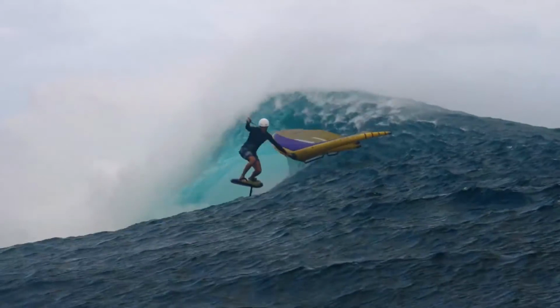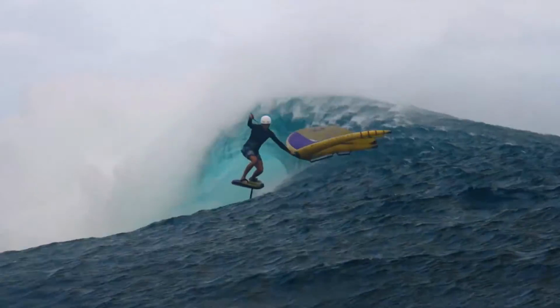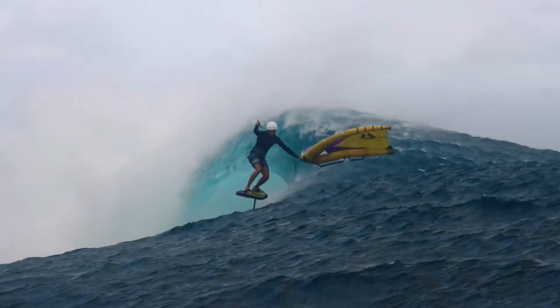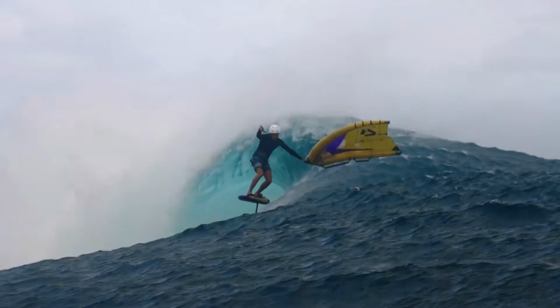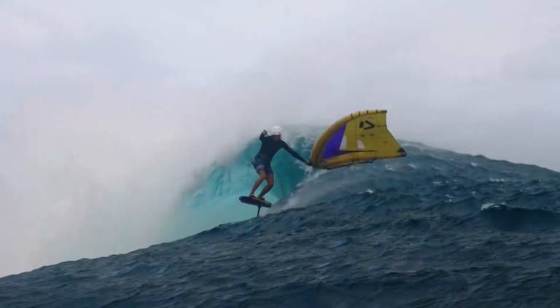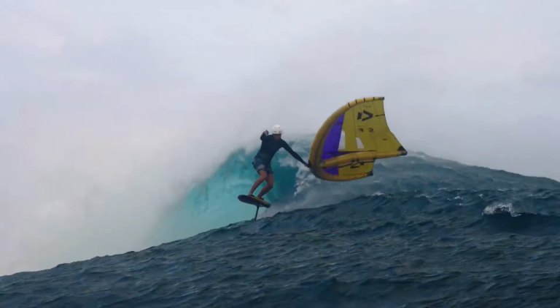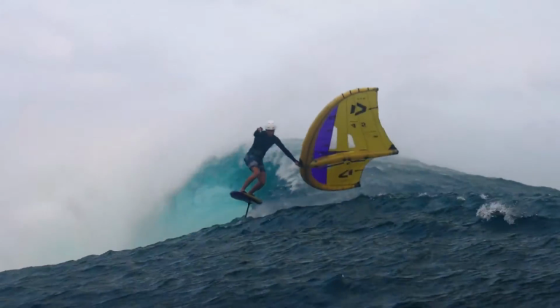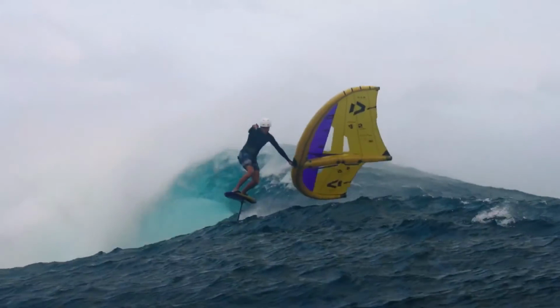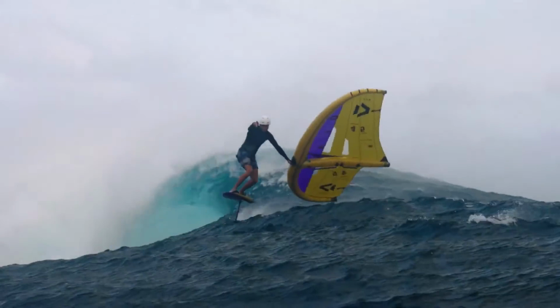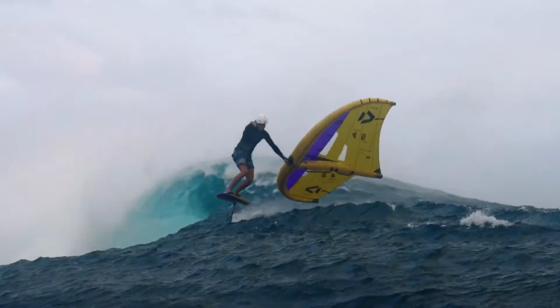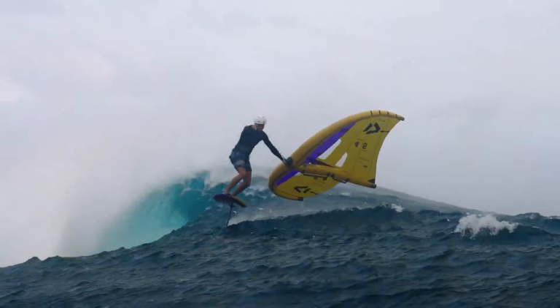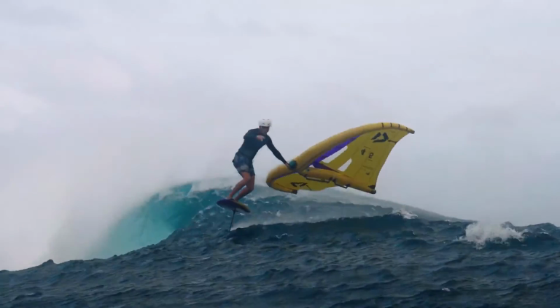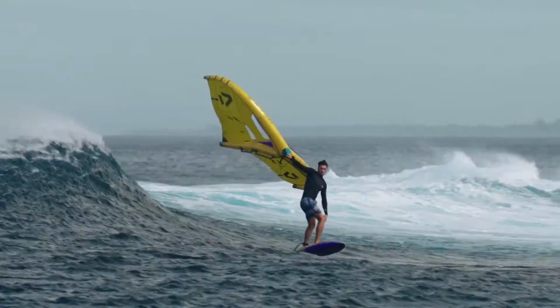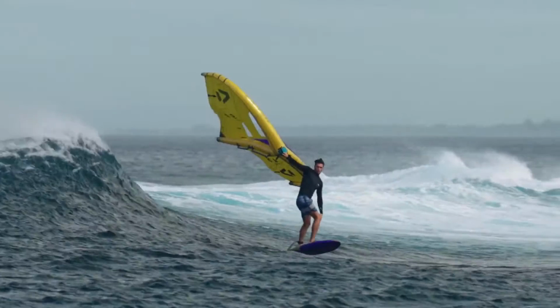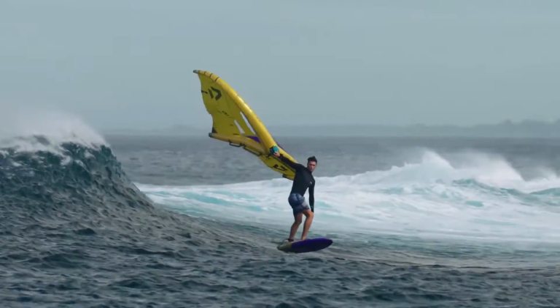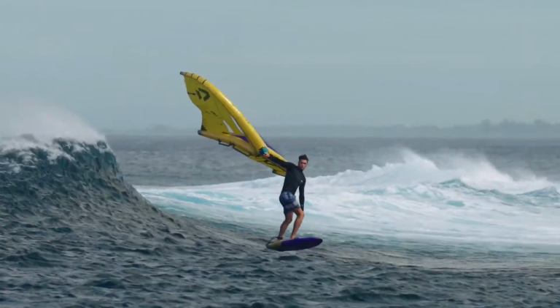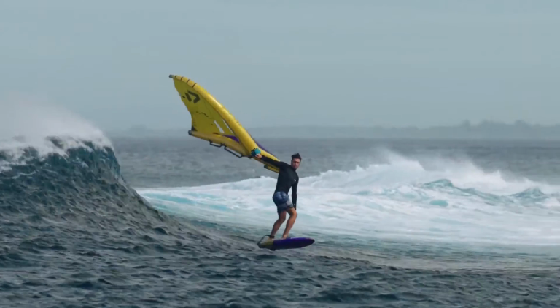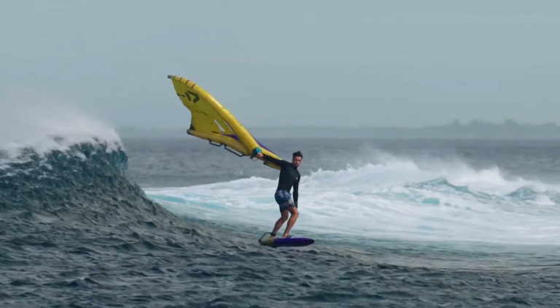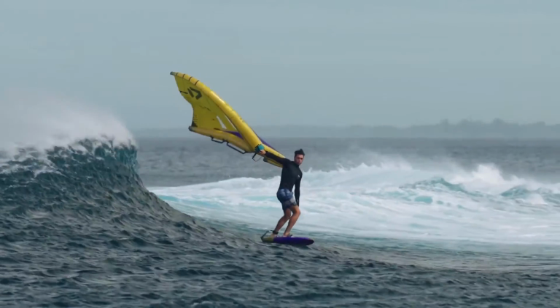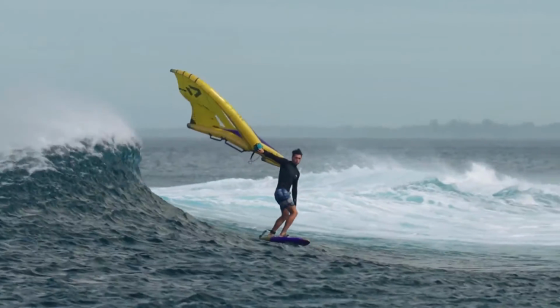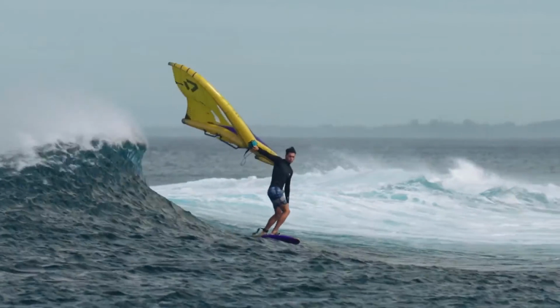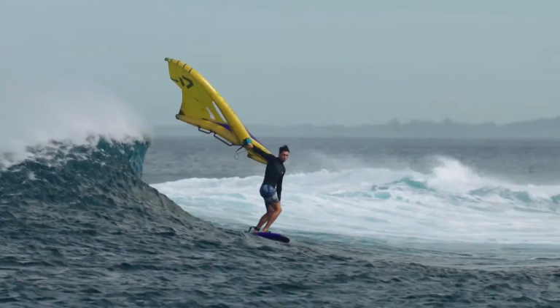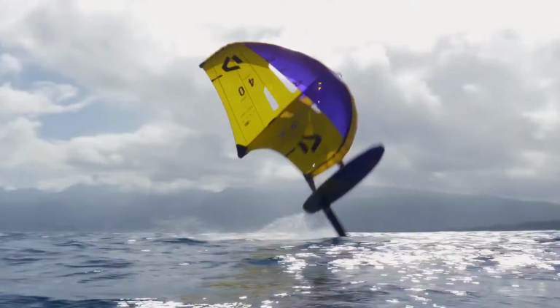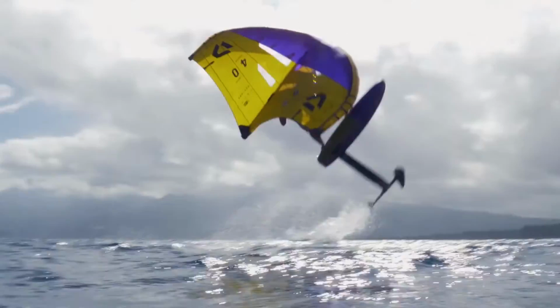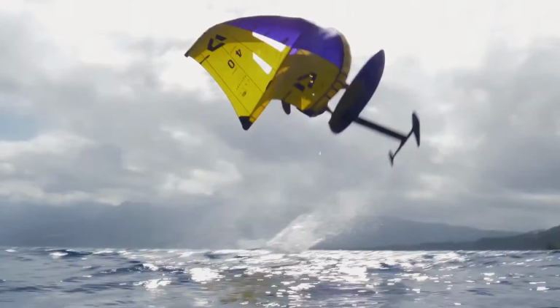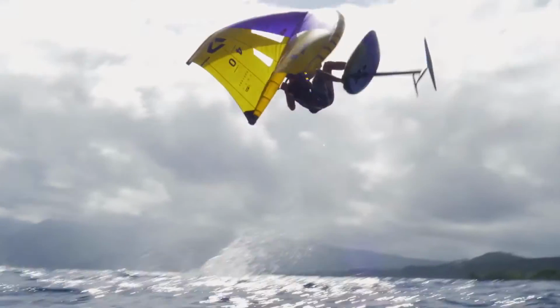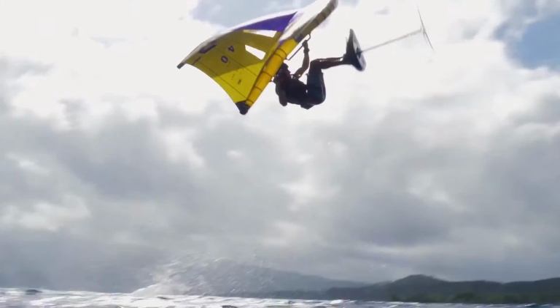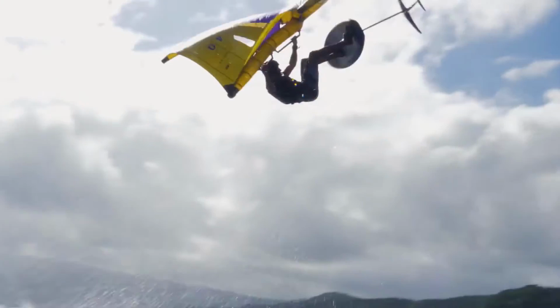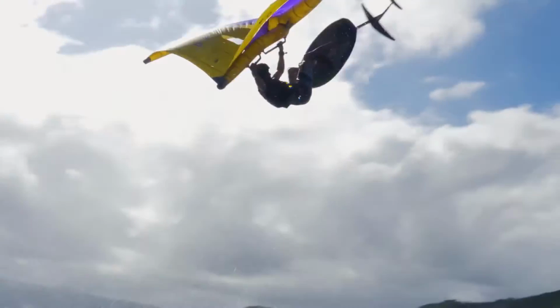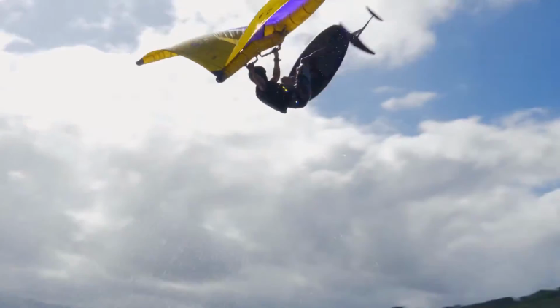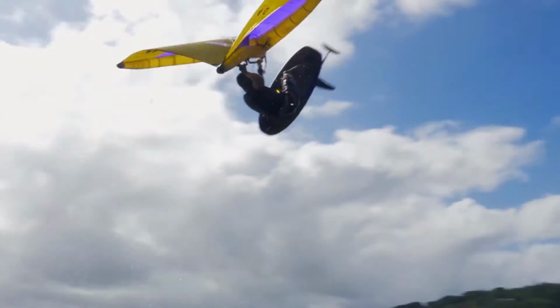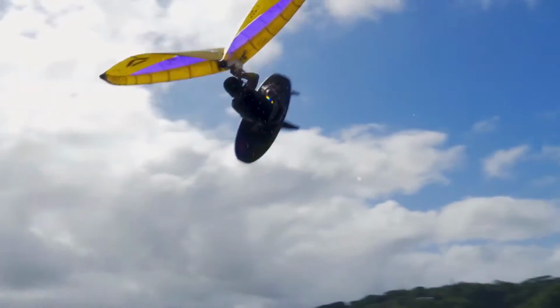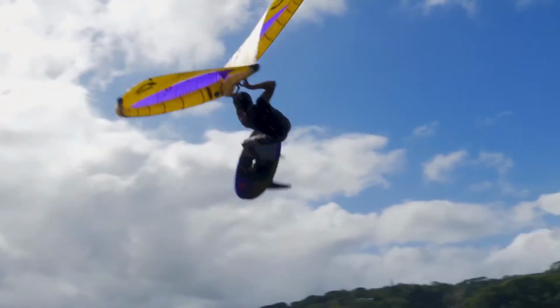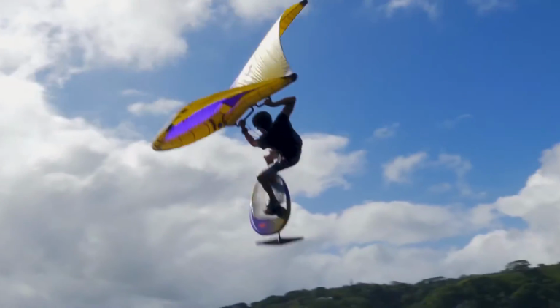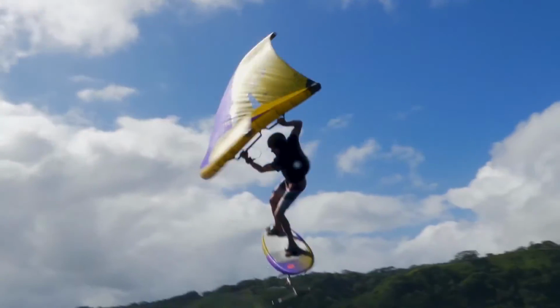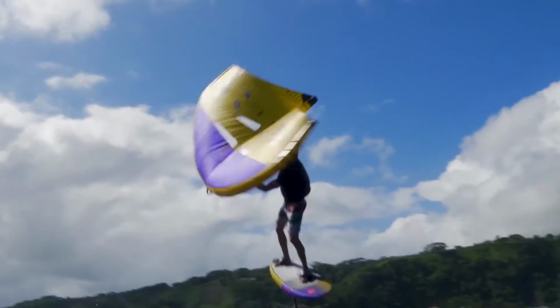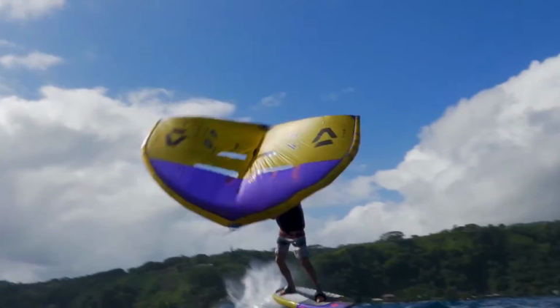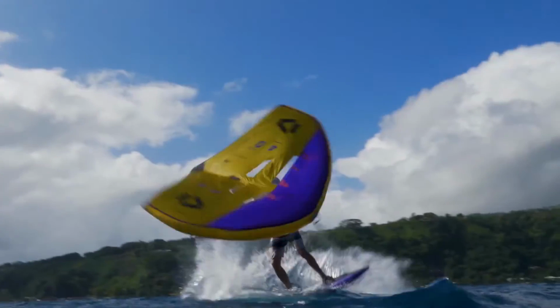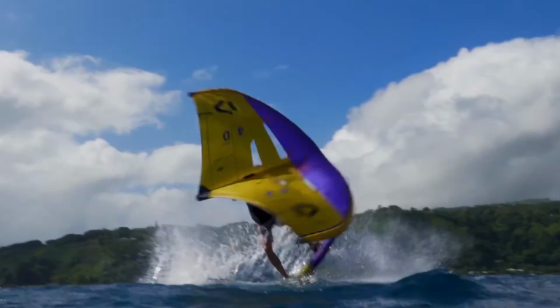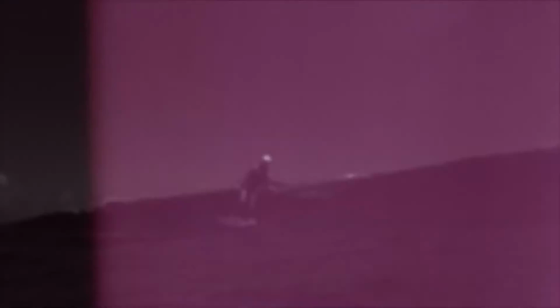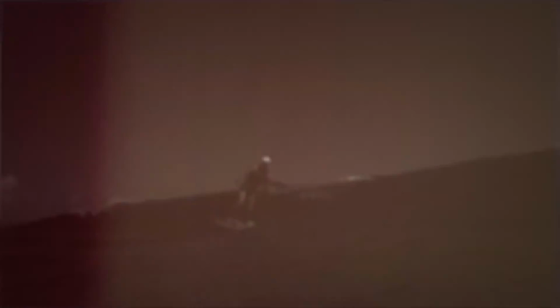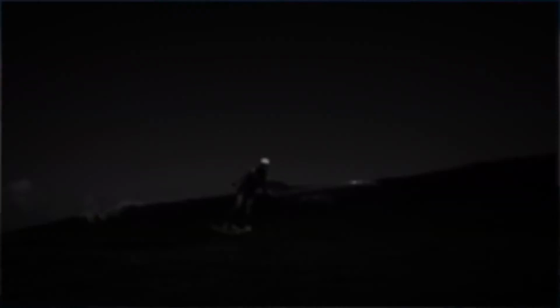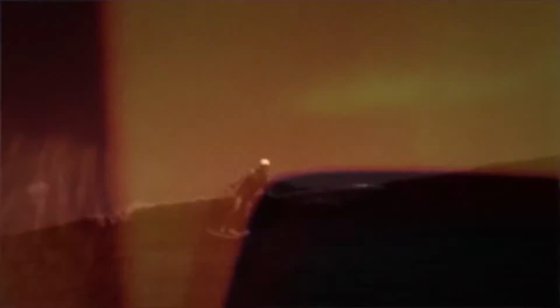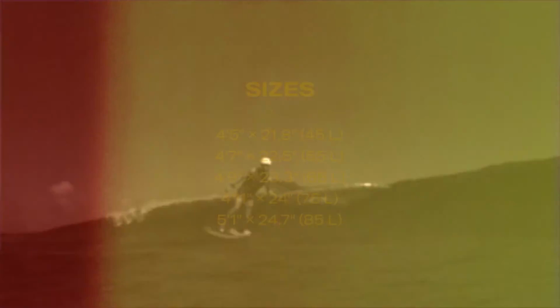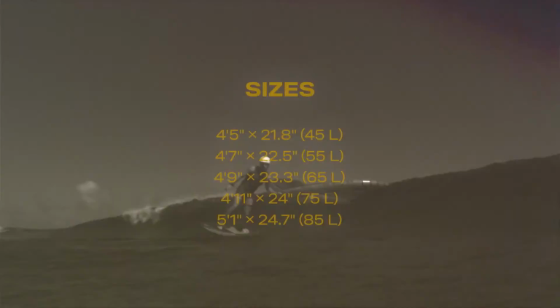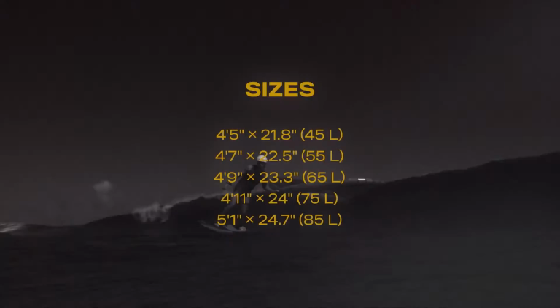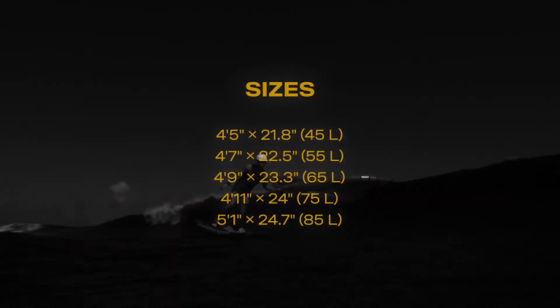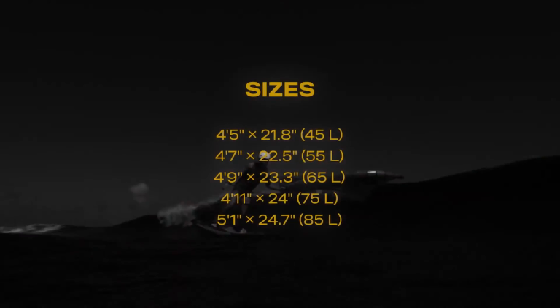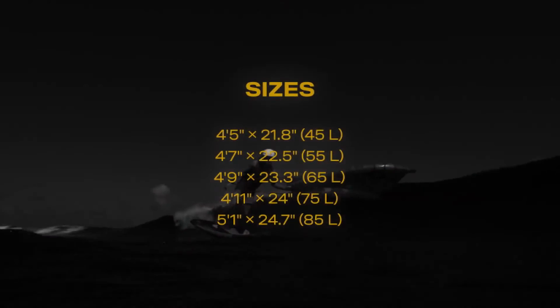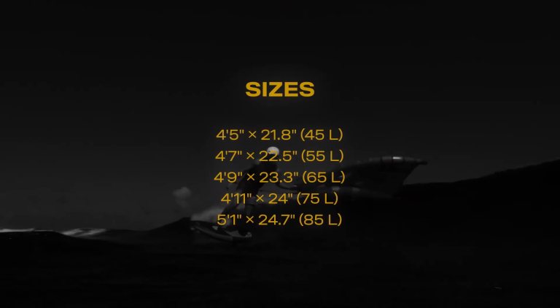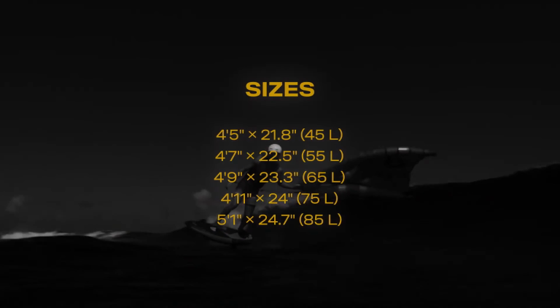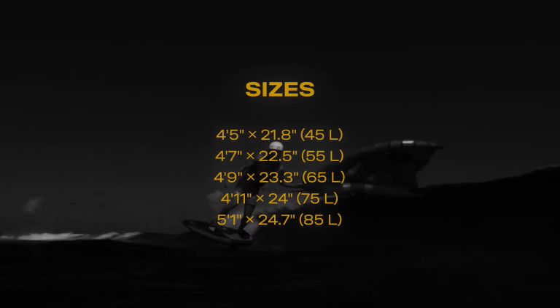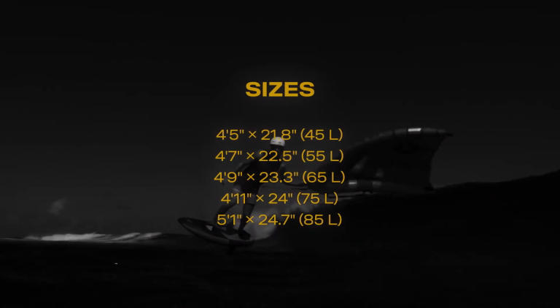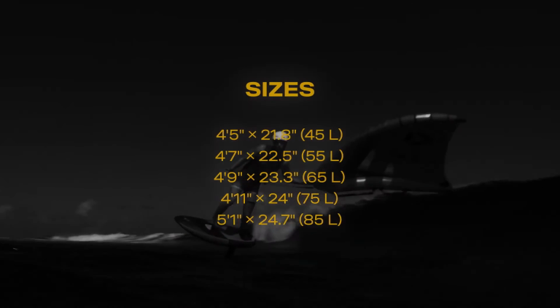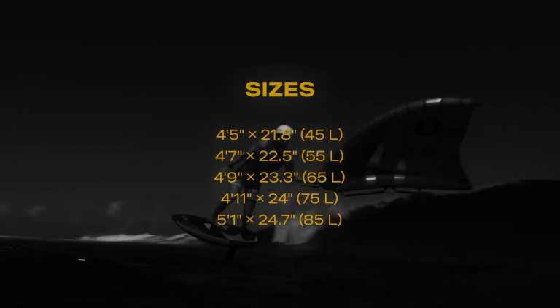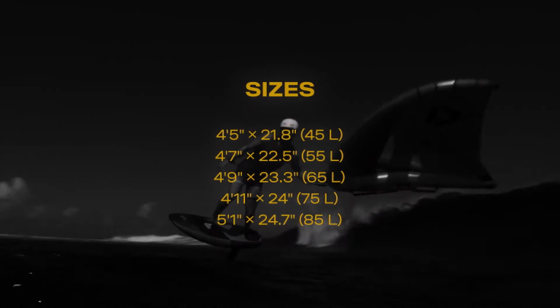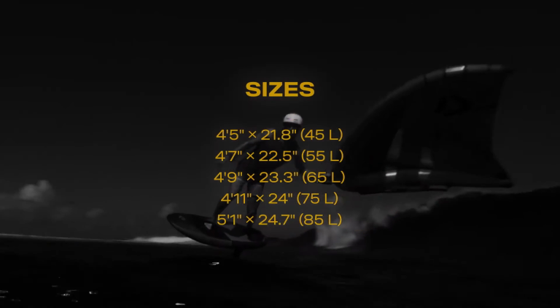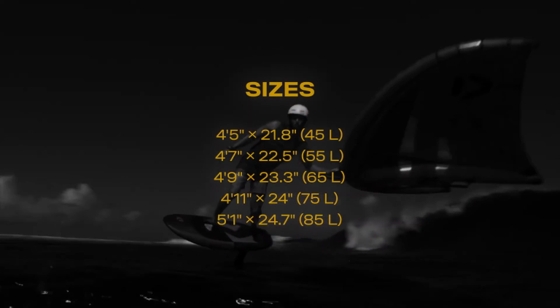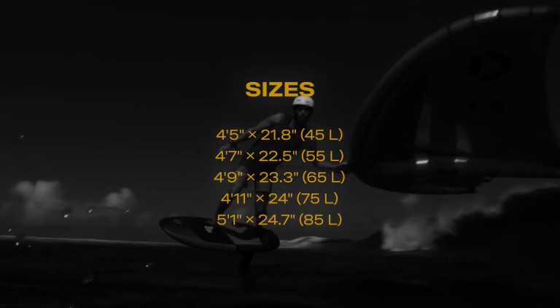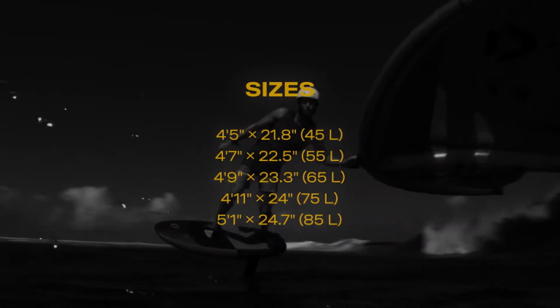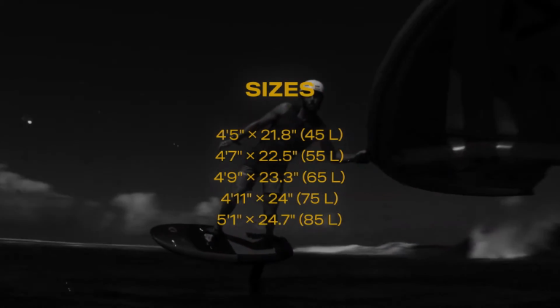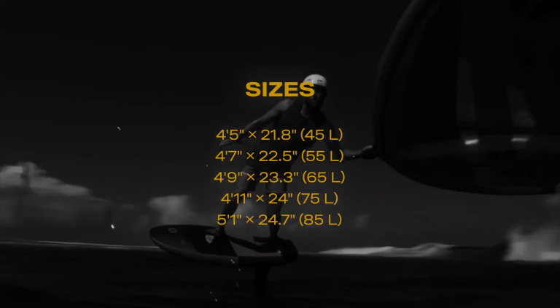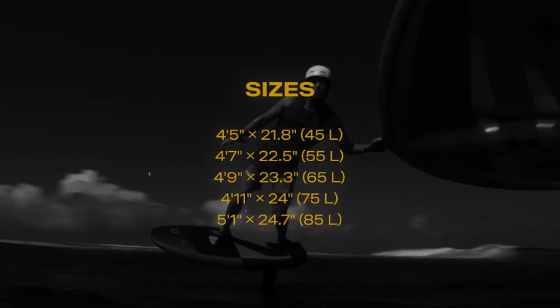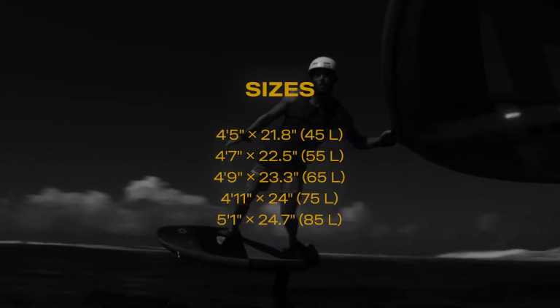Whether you're ready to downsize and elevate your wing game, or looking for a board that can handle it all, the SkyStyle SLS from Duotone is your ticket to the next level.